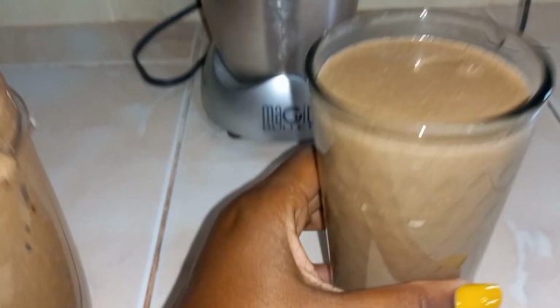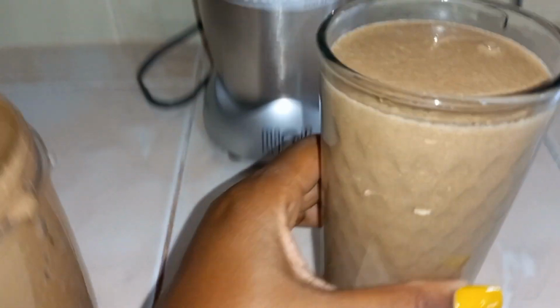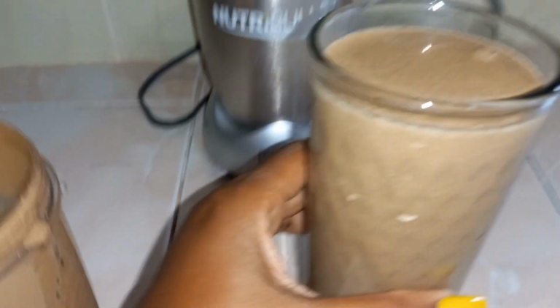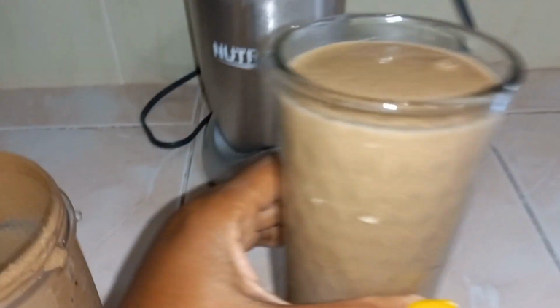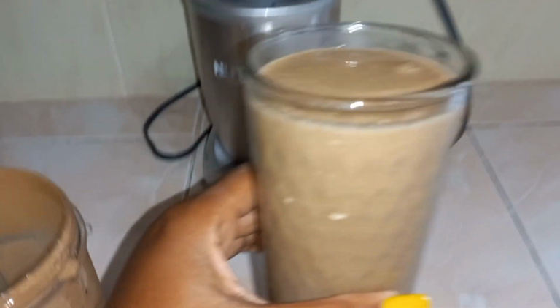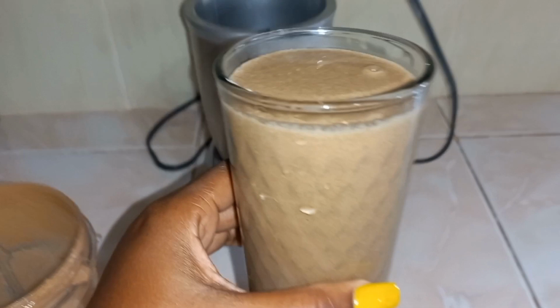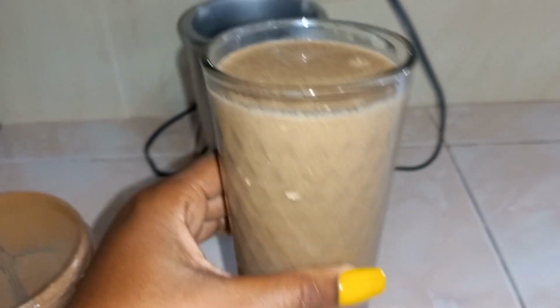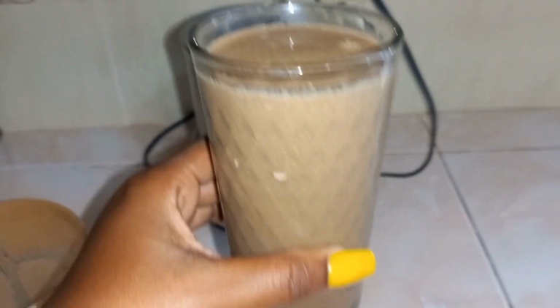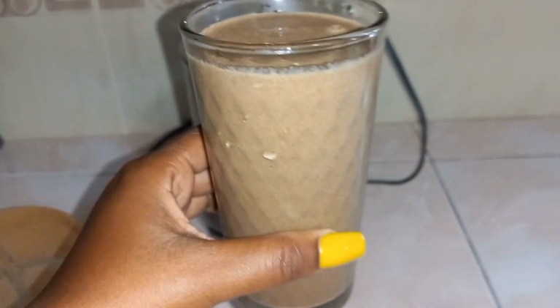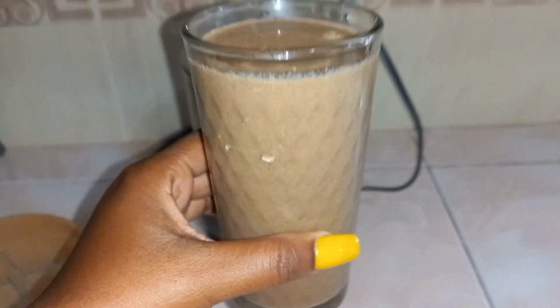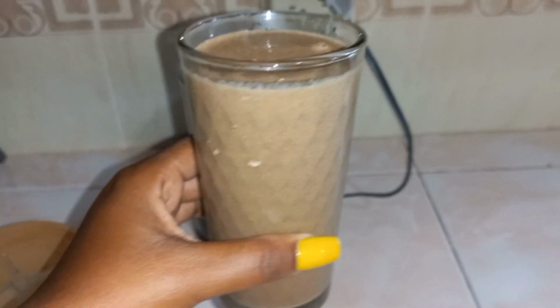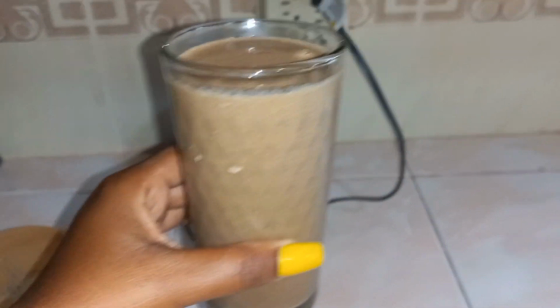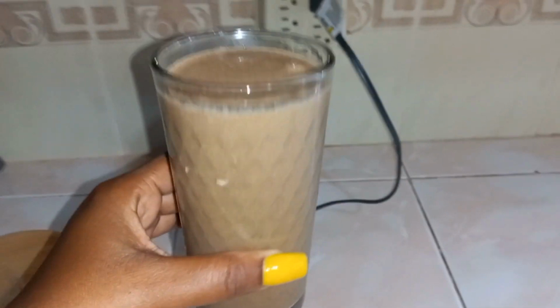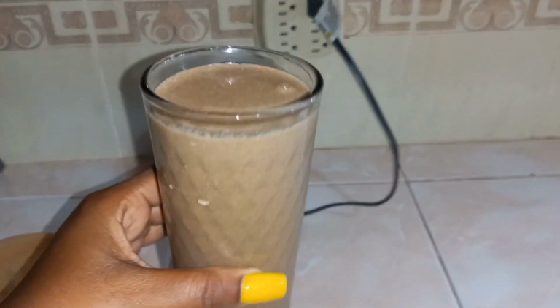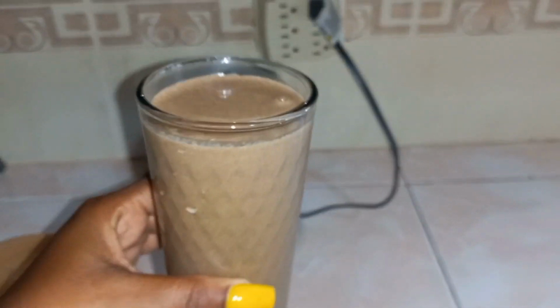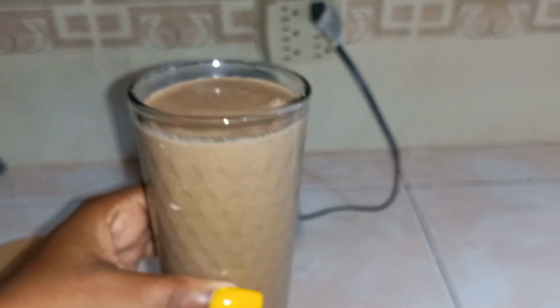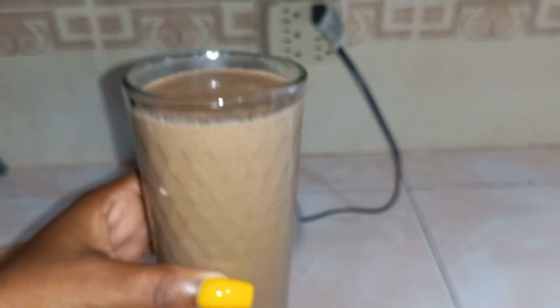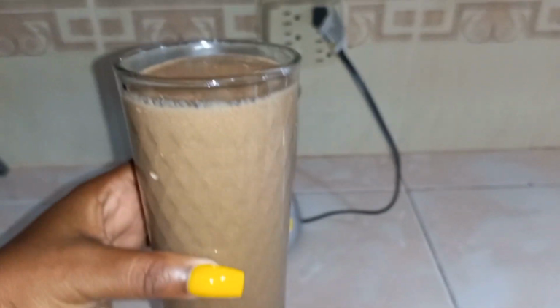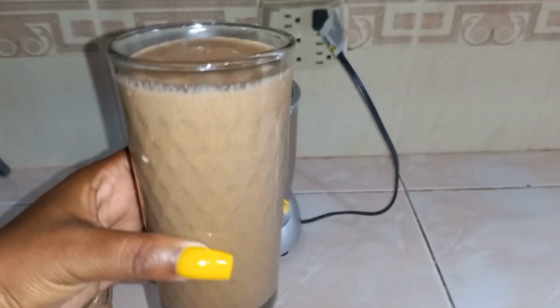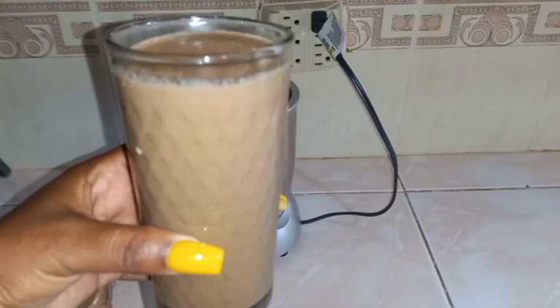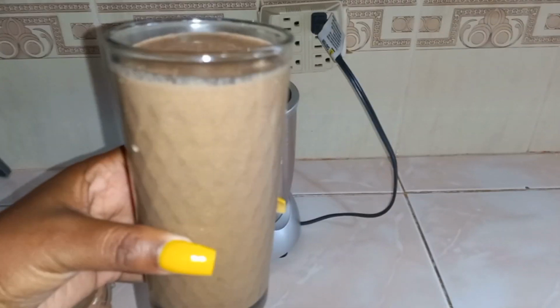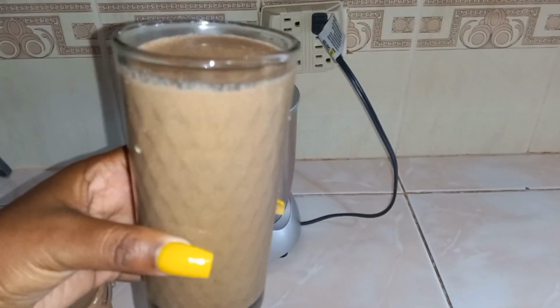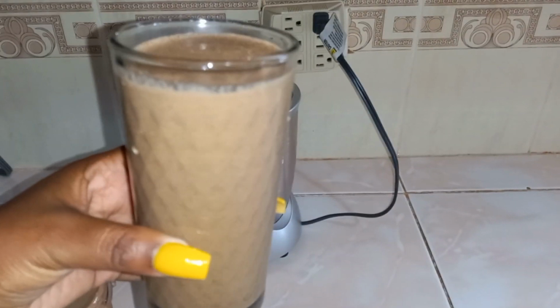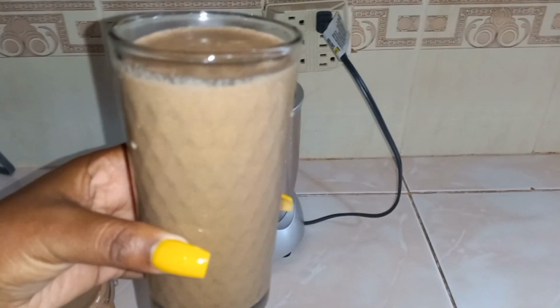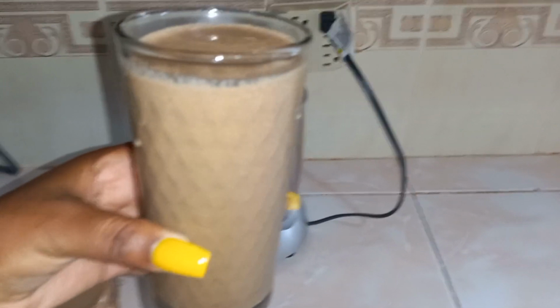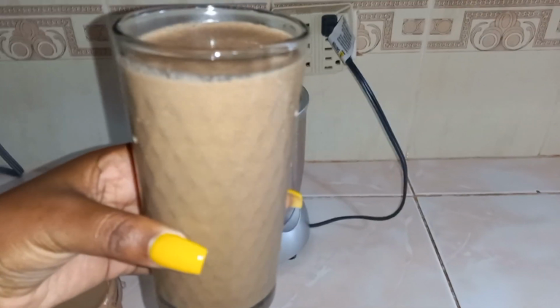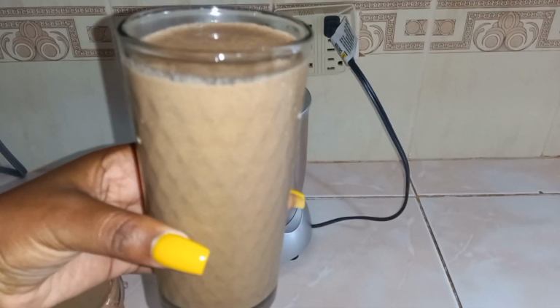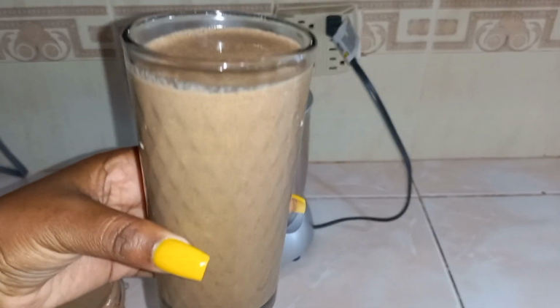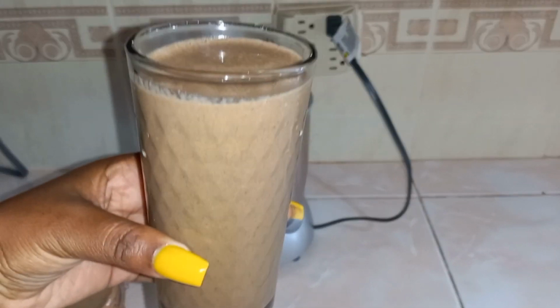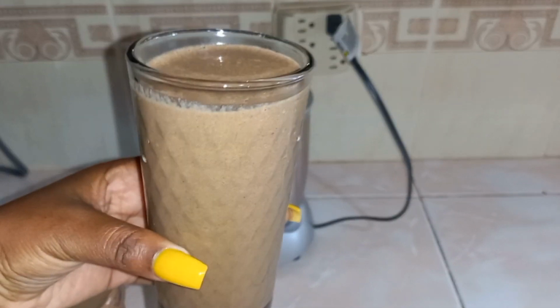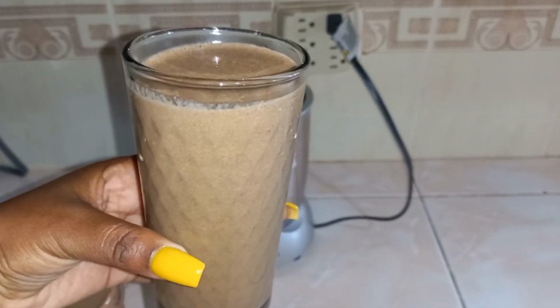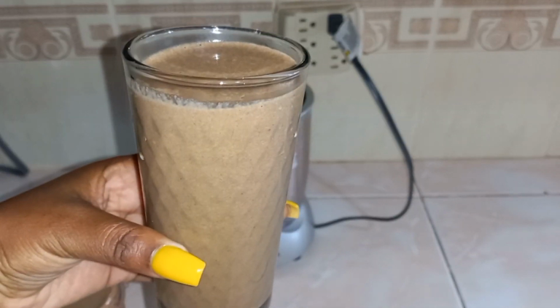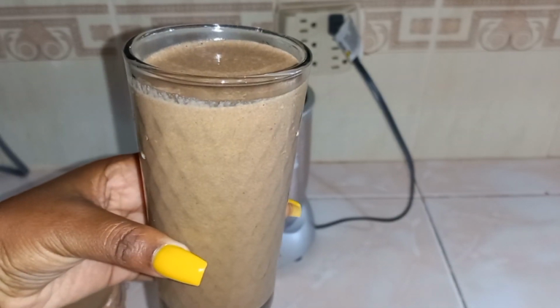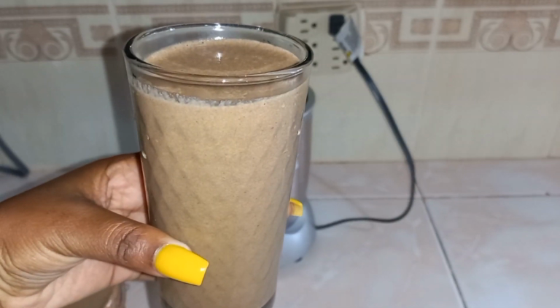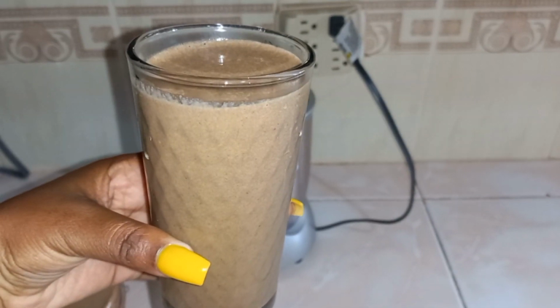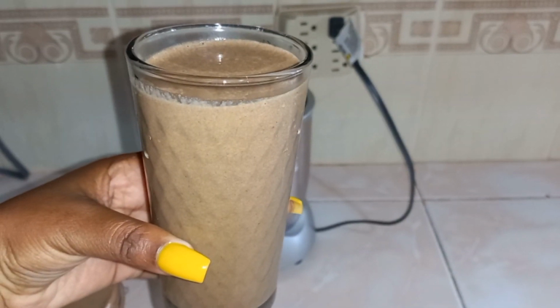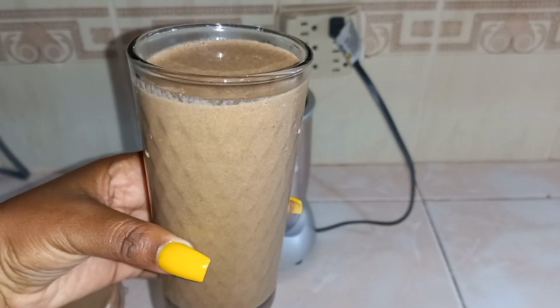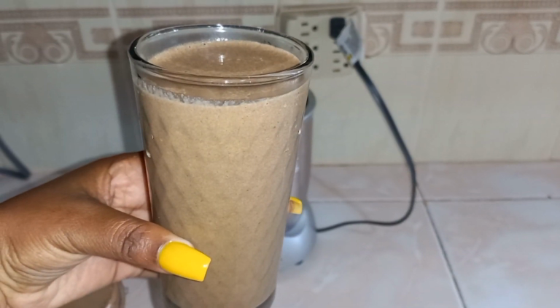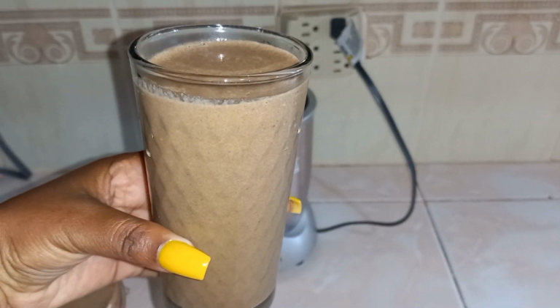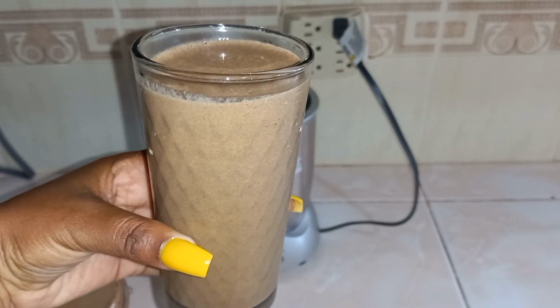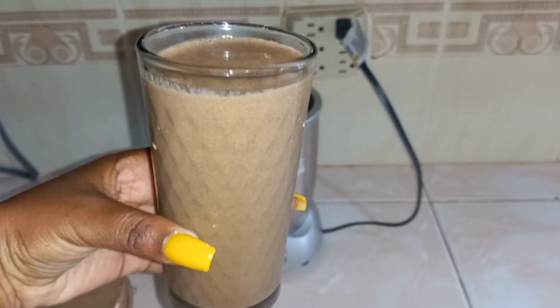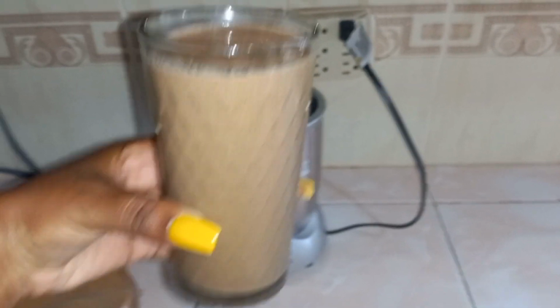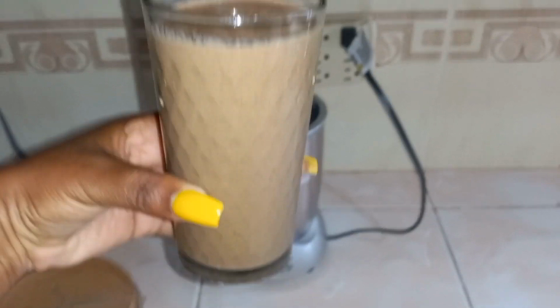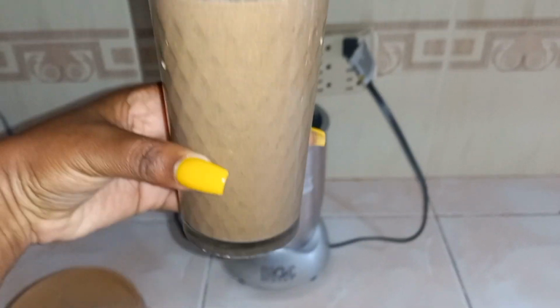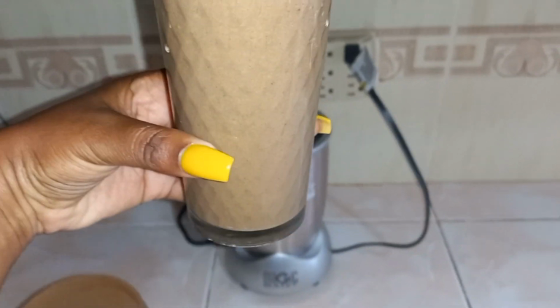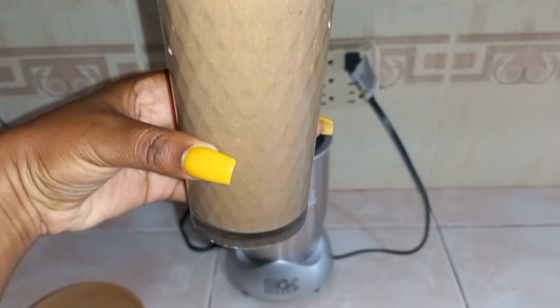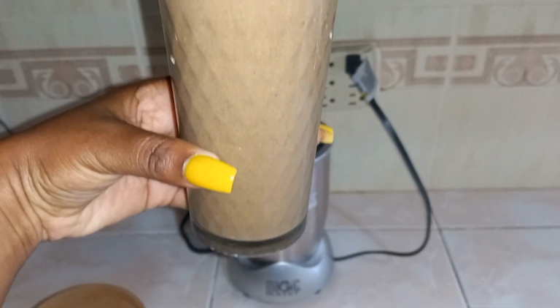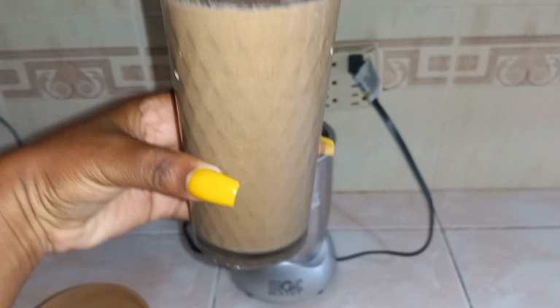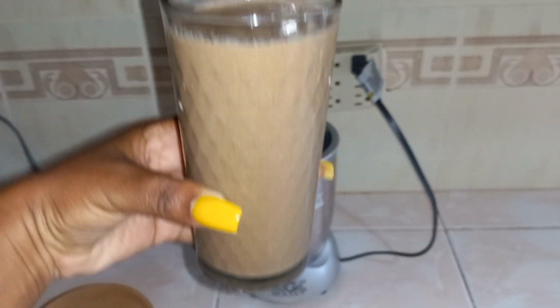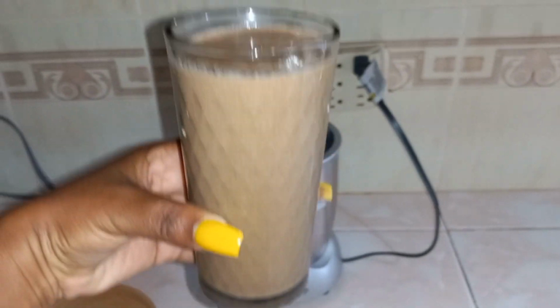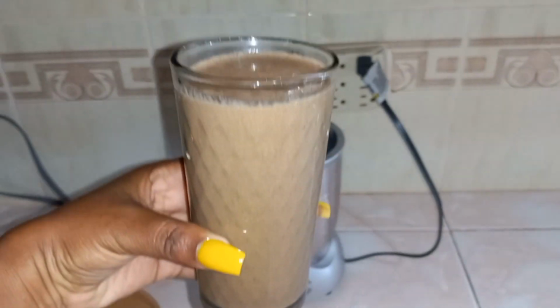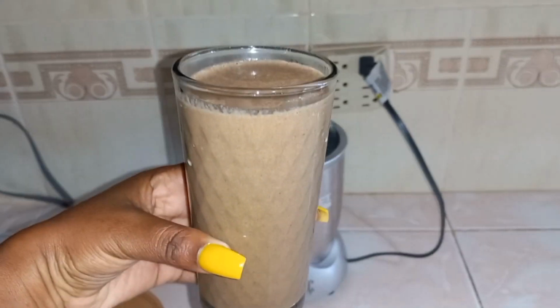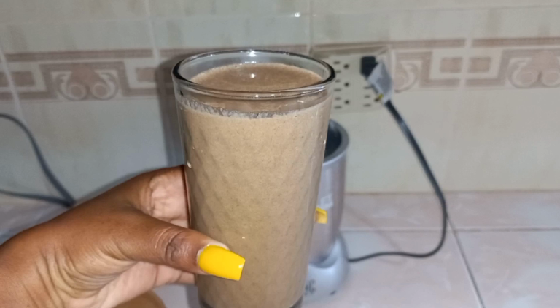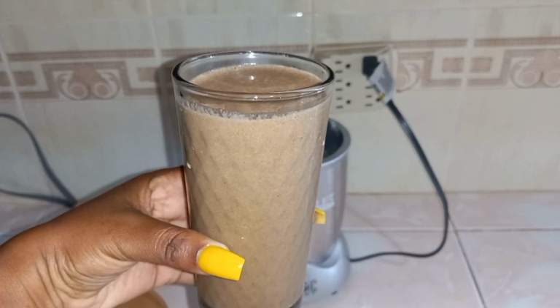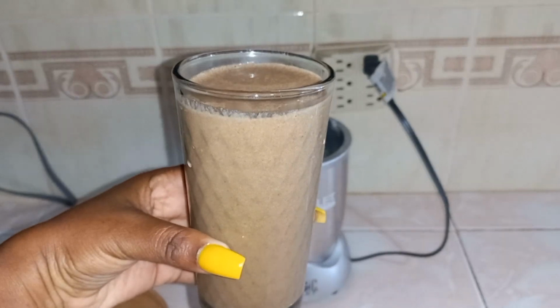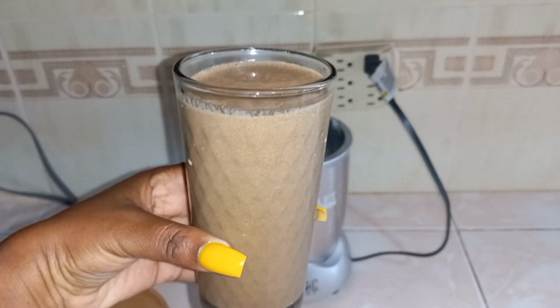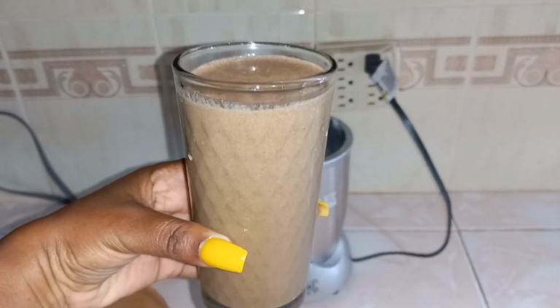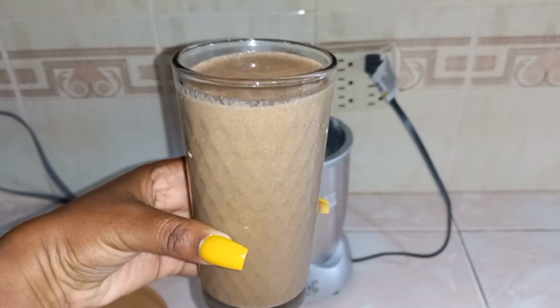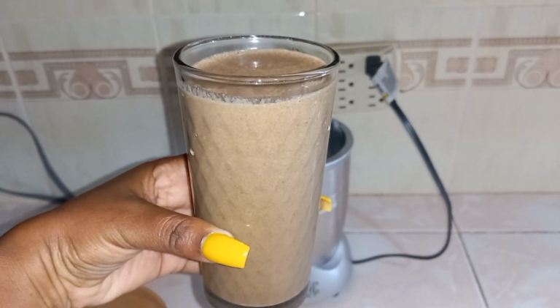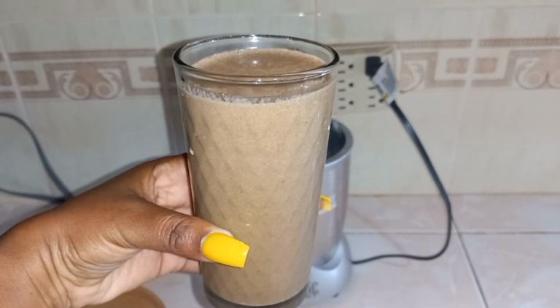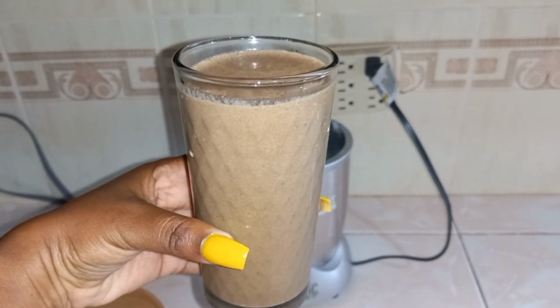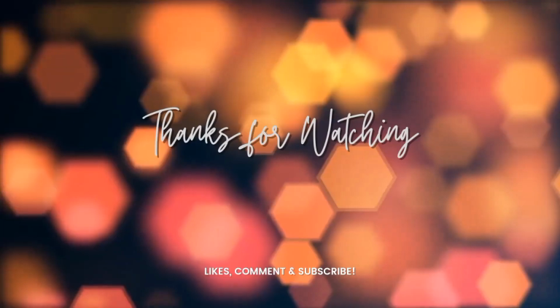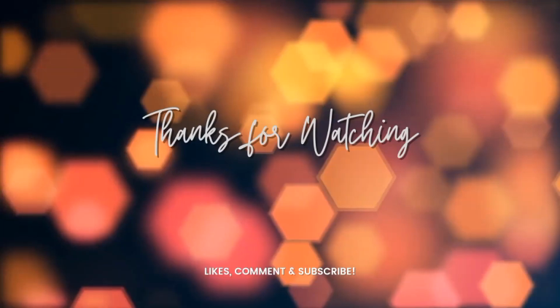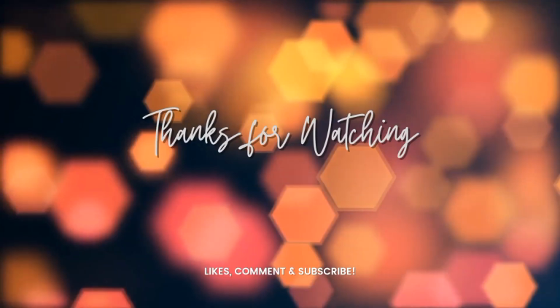Remember to like and subscribe and stay tuned for the next video. Bon appétit!